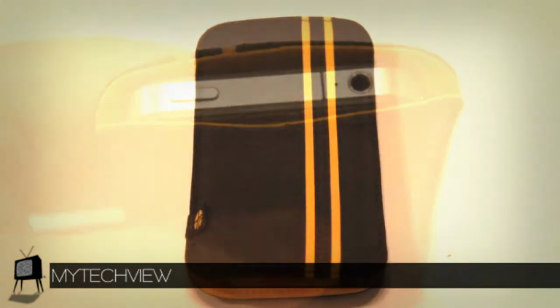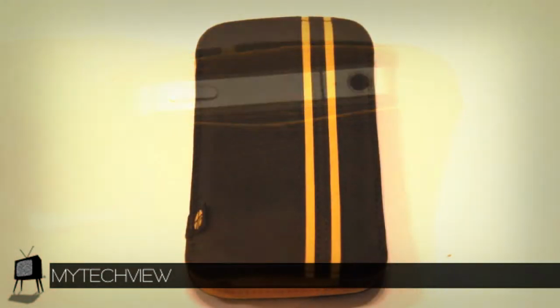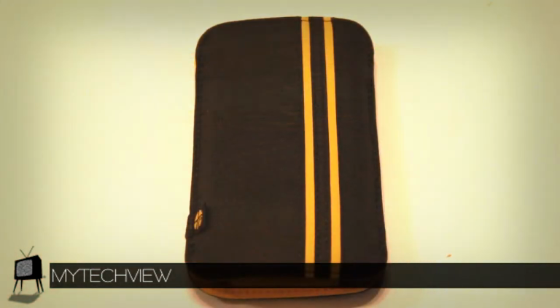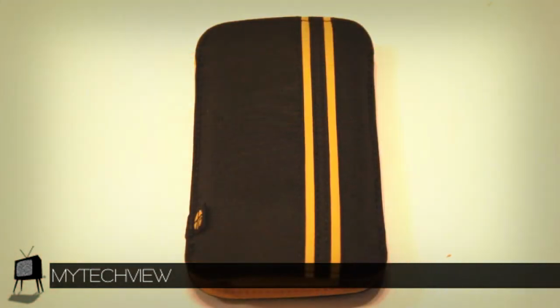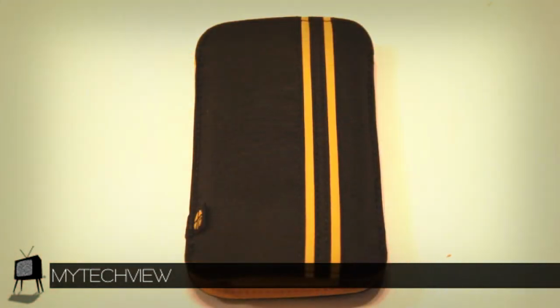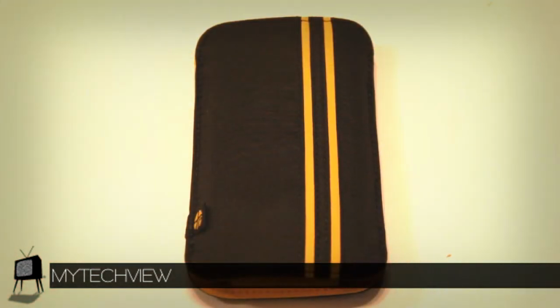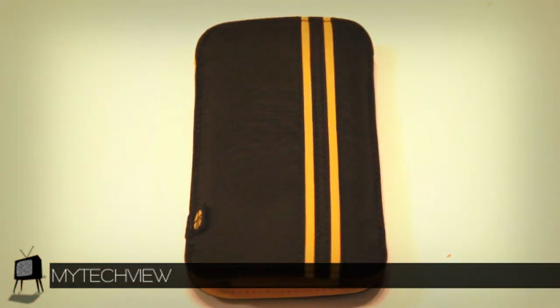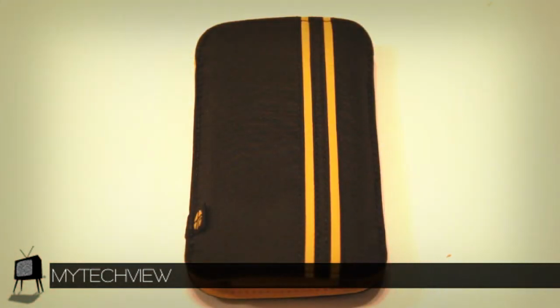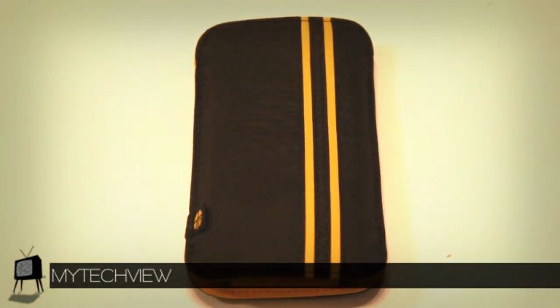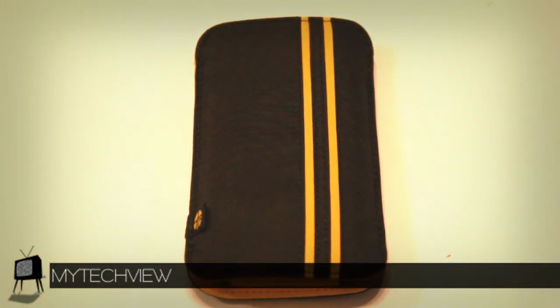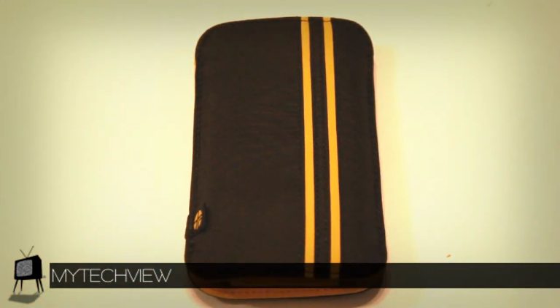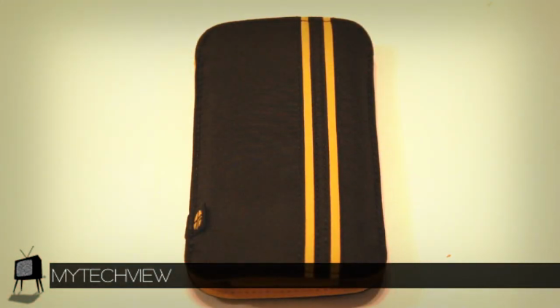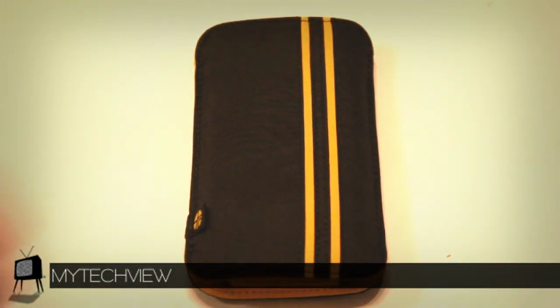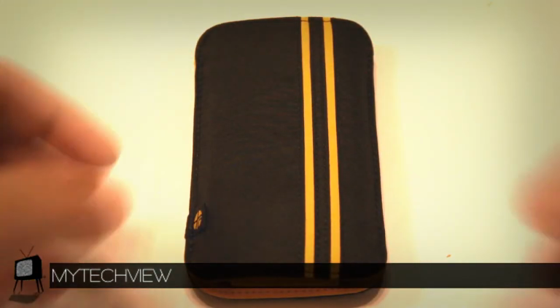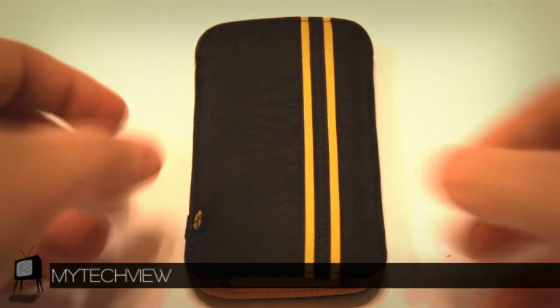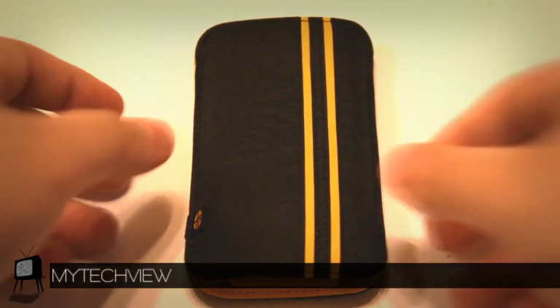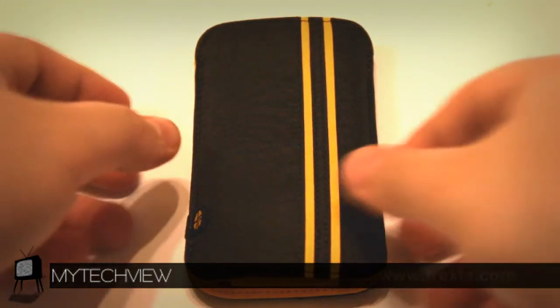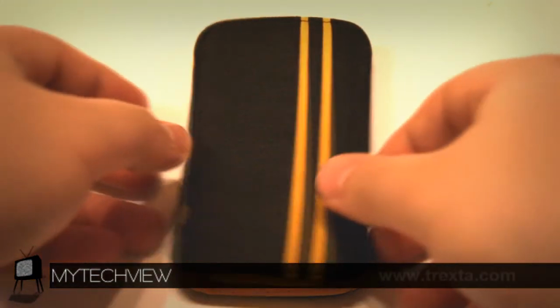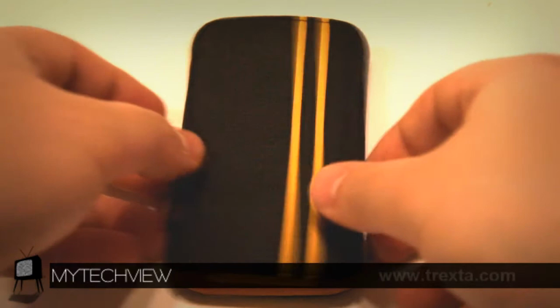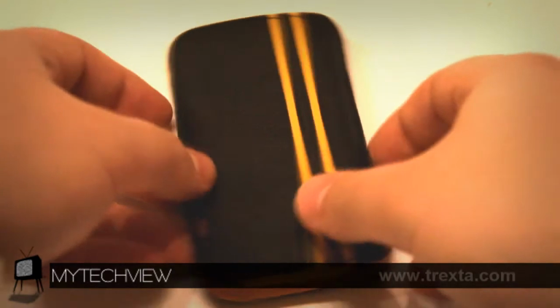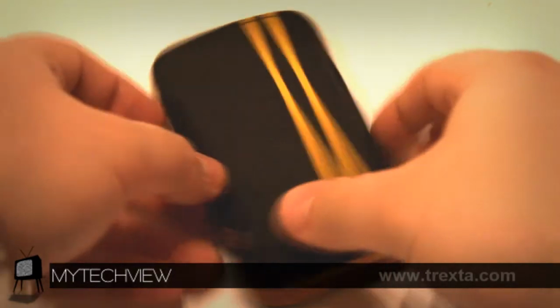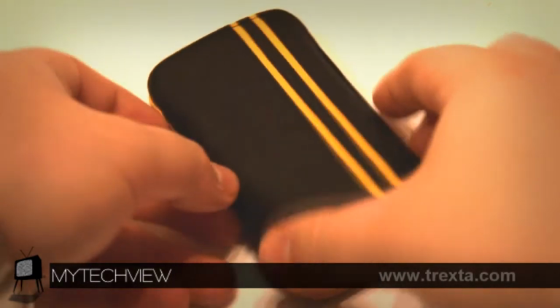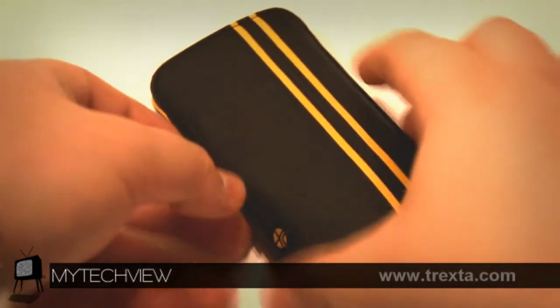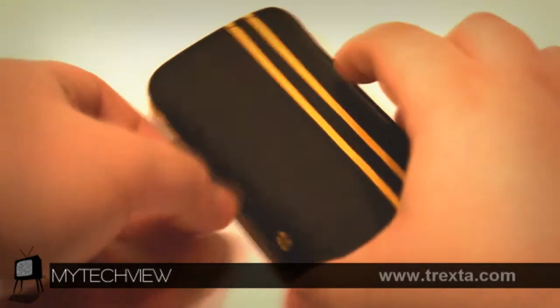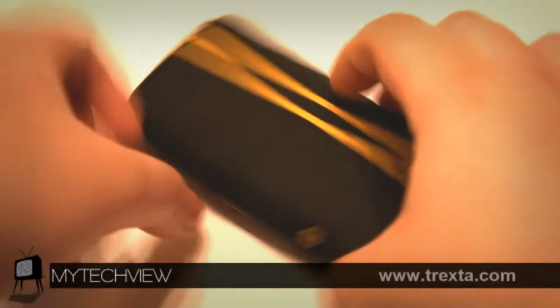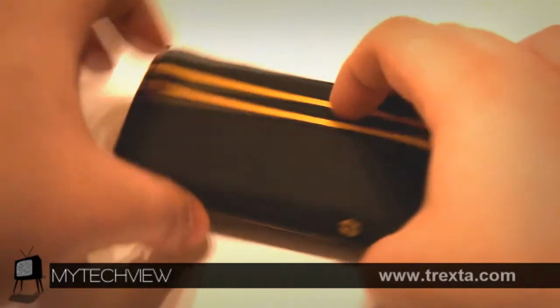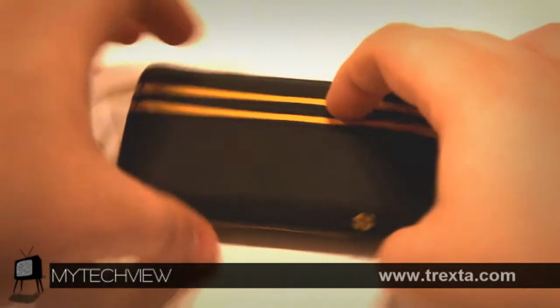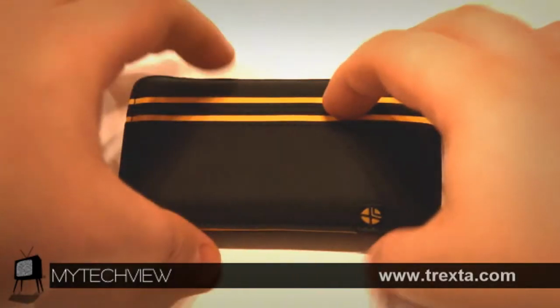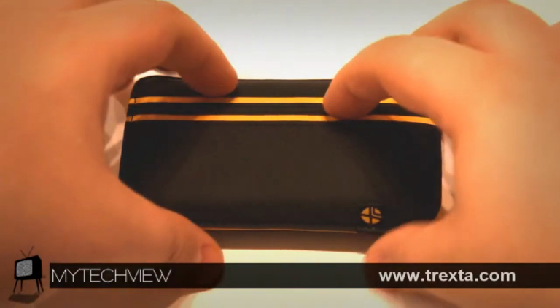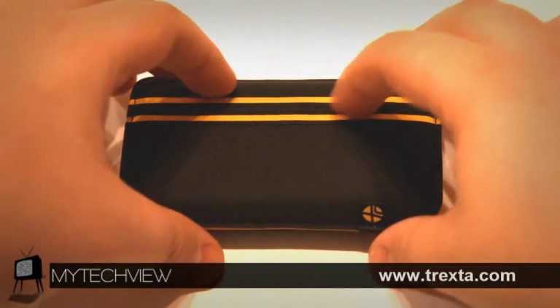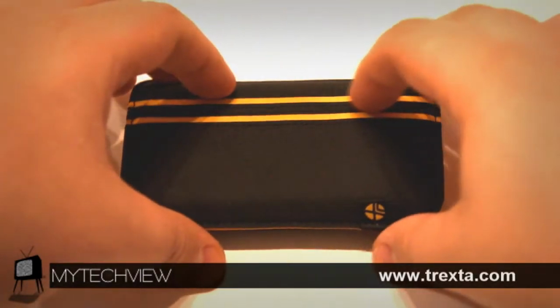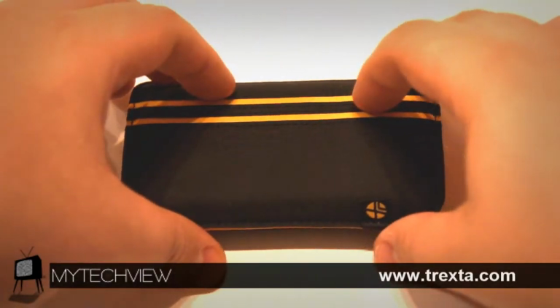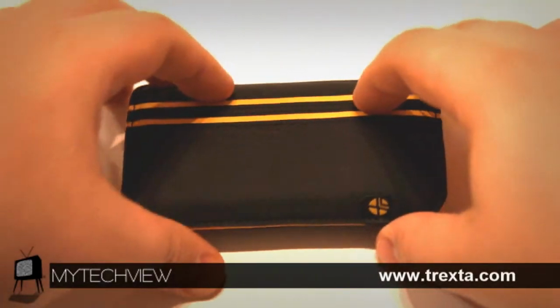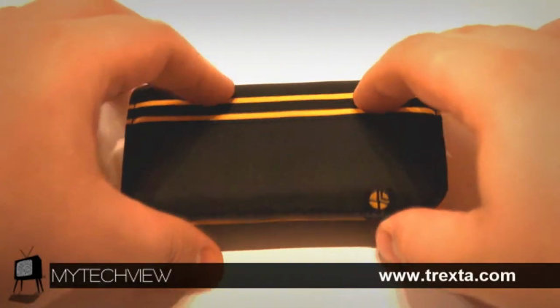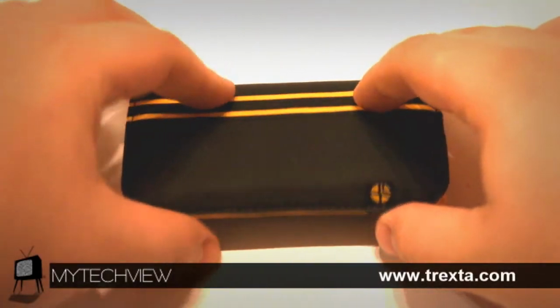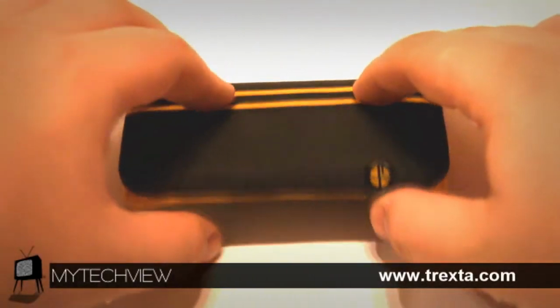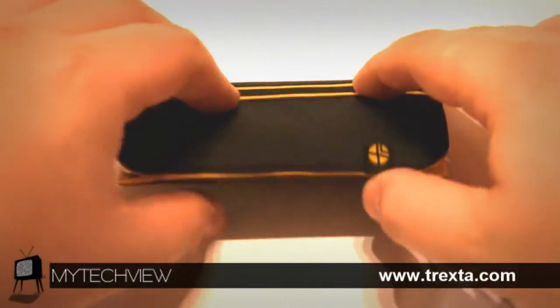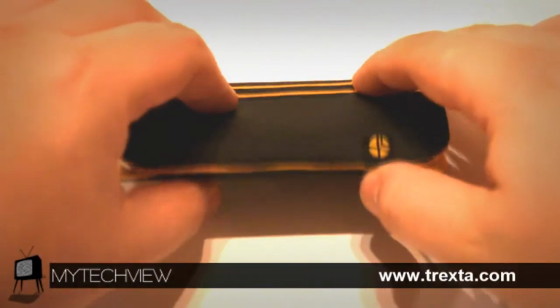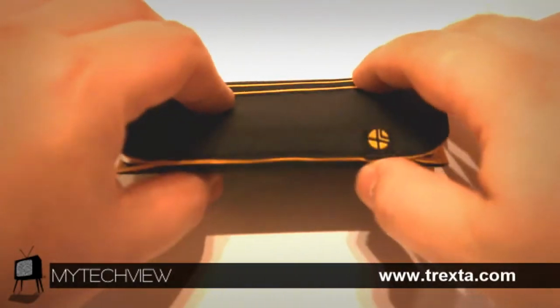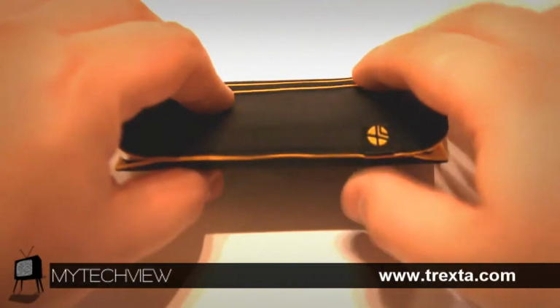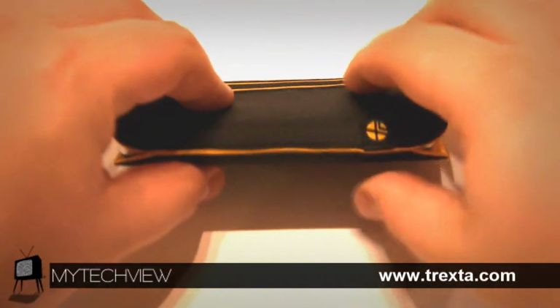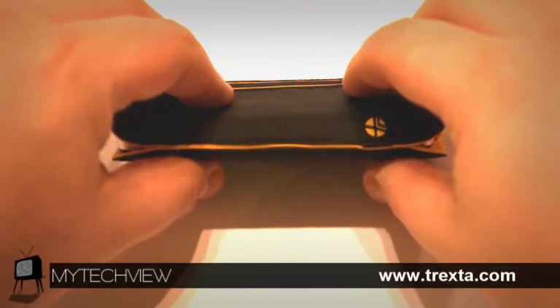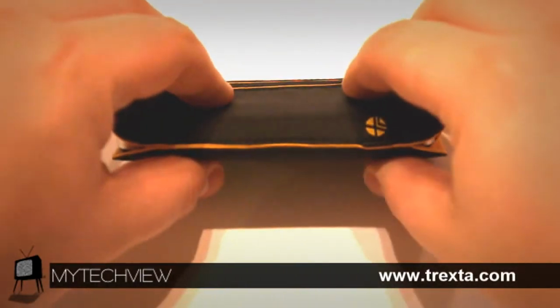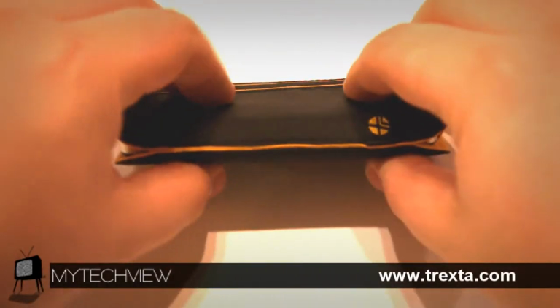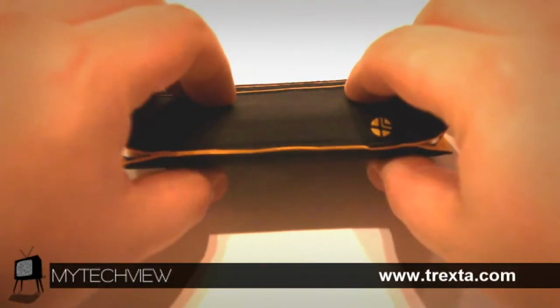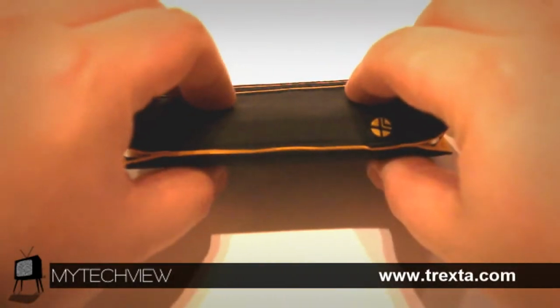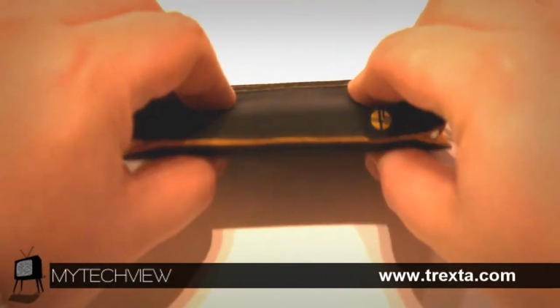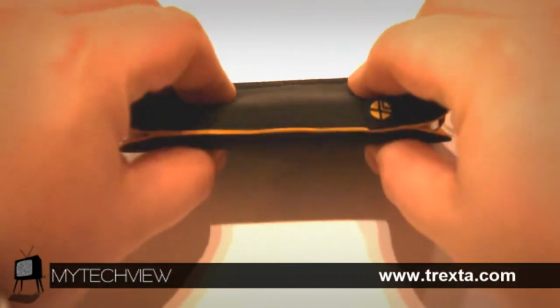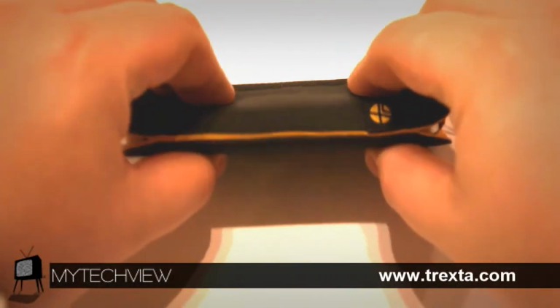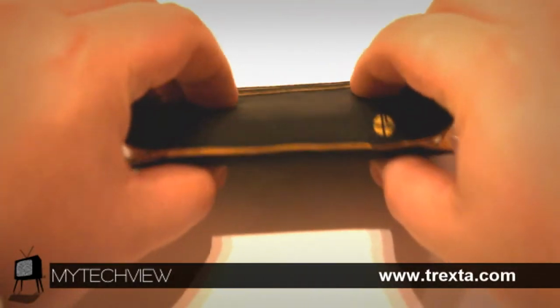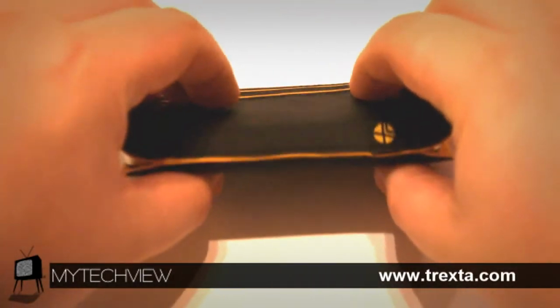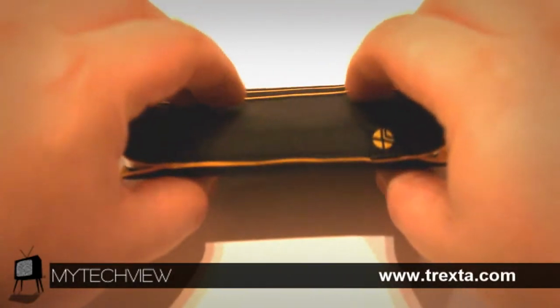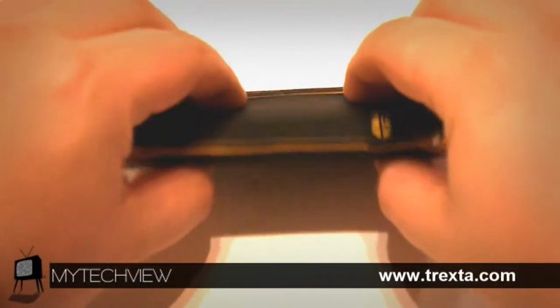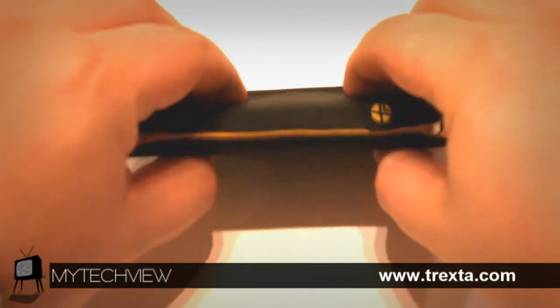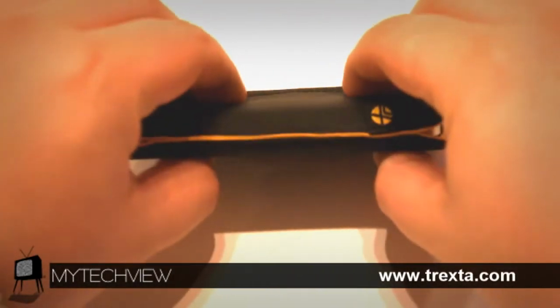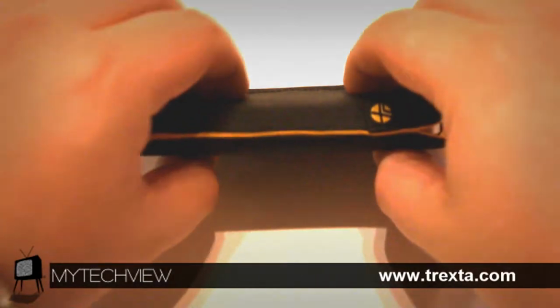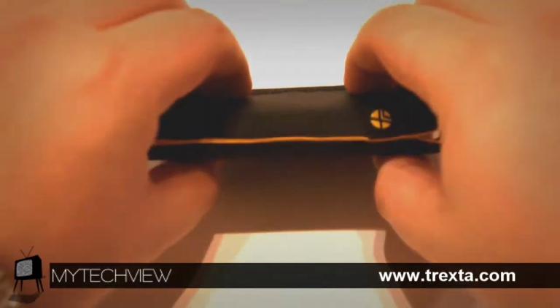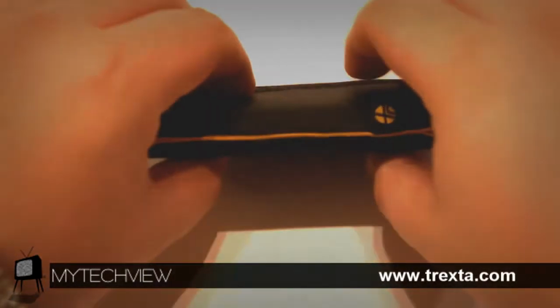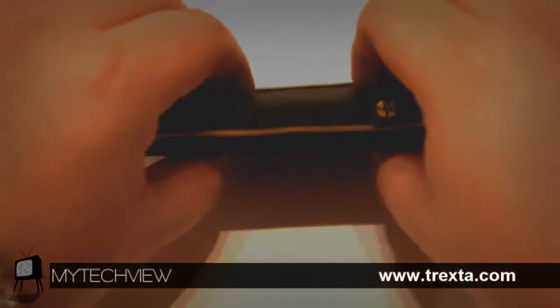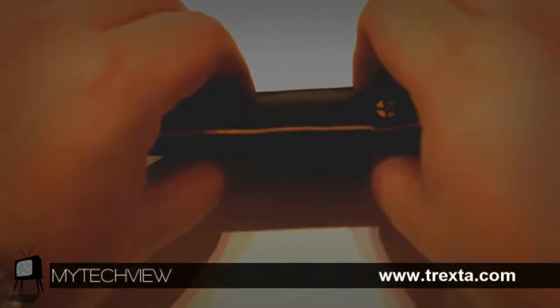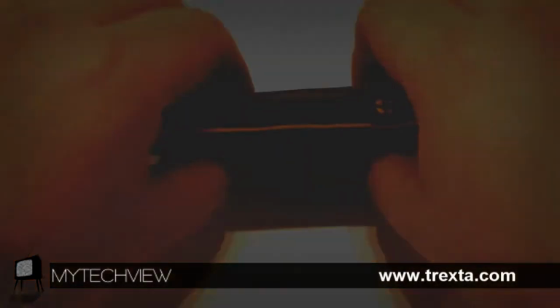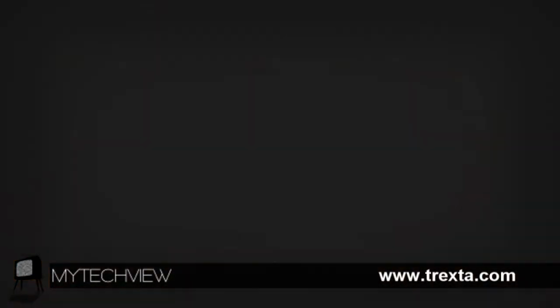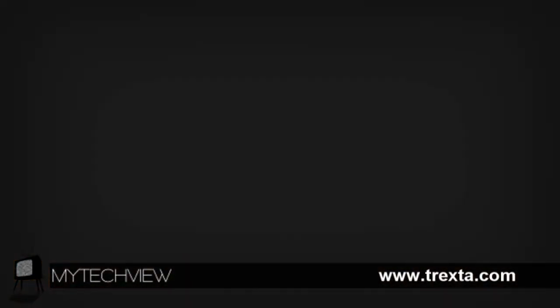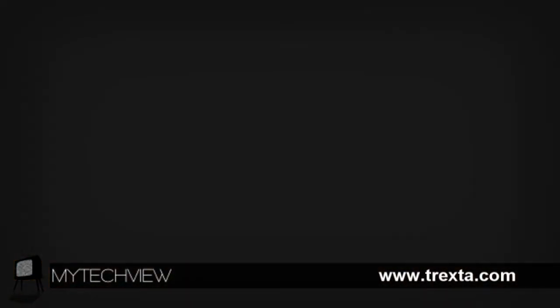The Neat sleeve is stitched together with a thick substance, most likely a hard foam, that will protect your device from any decent fall.